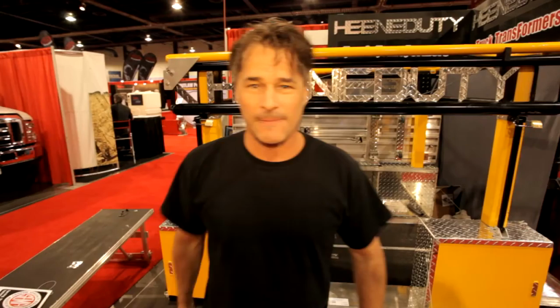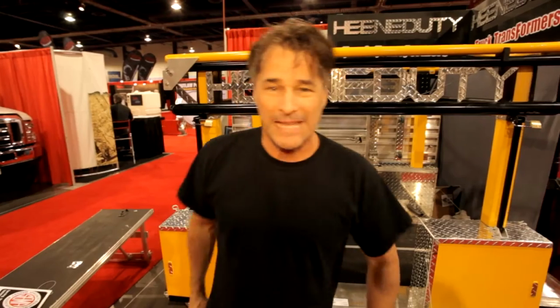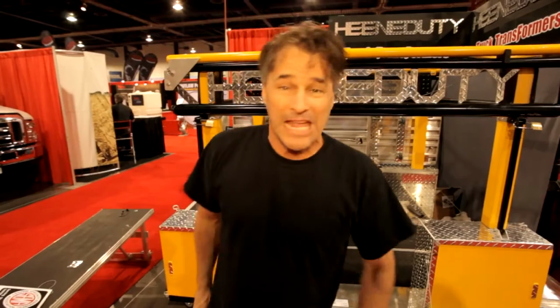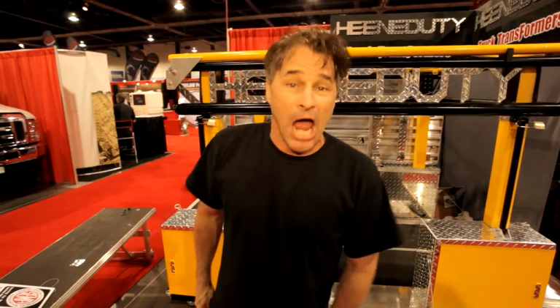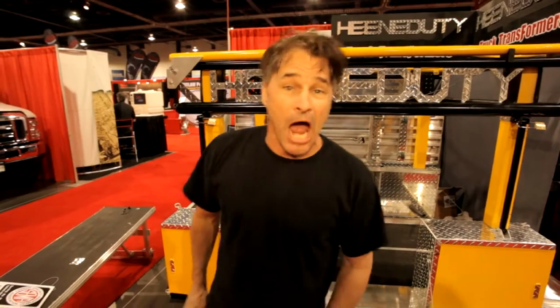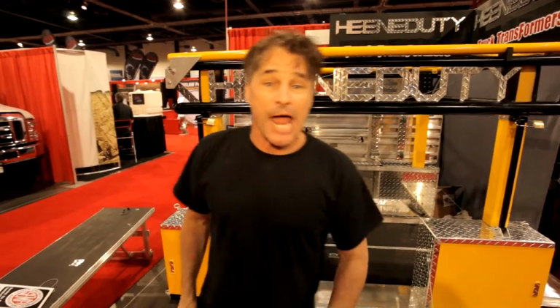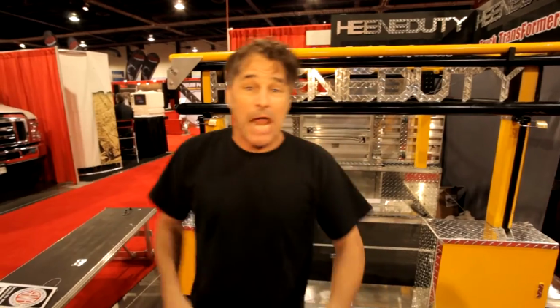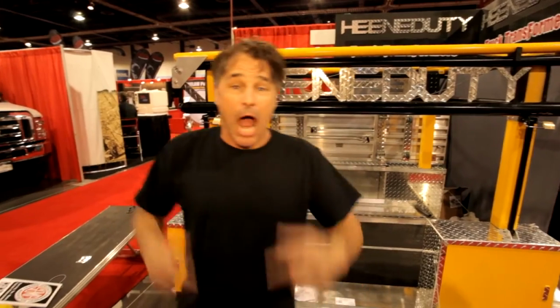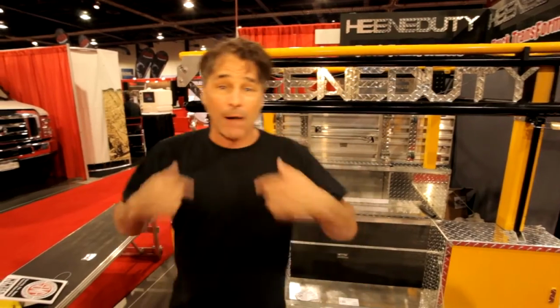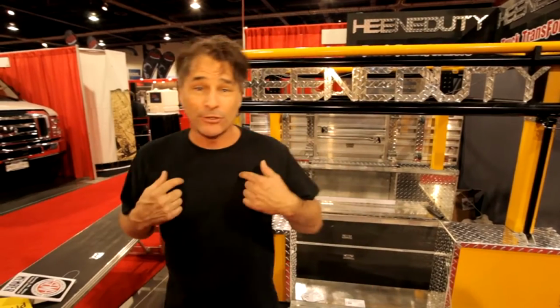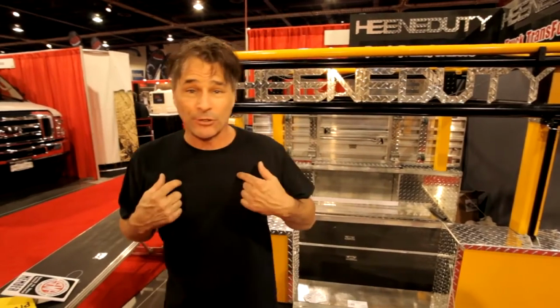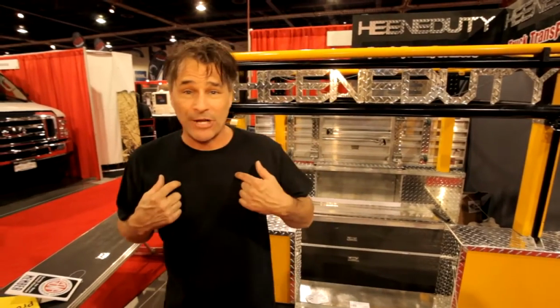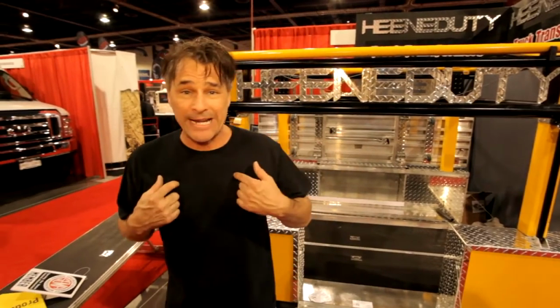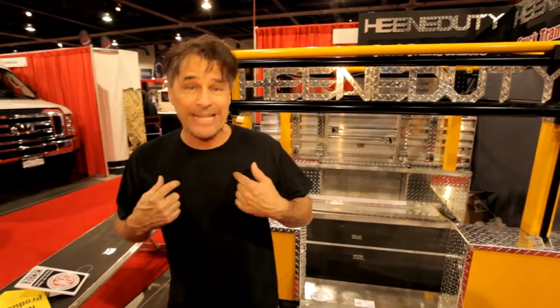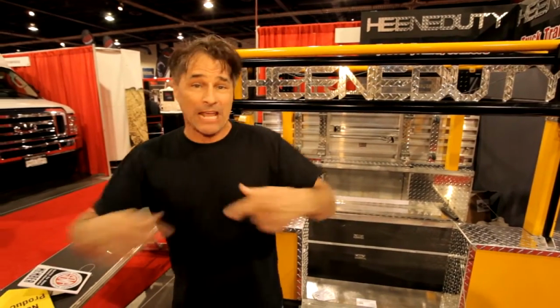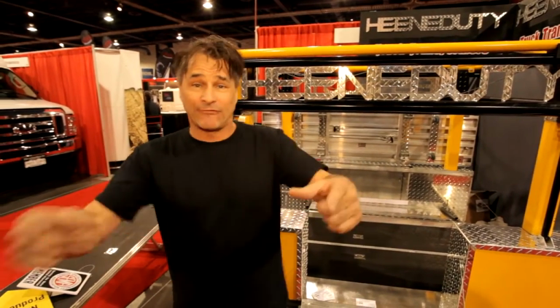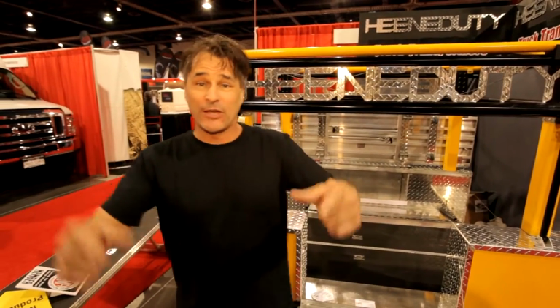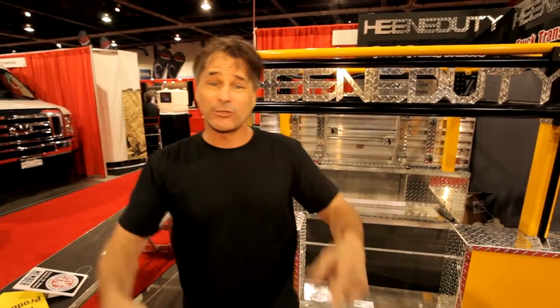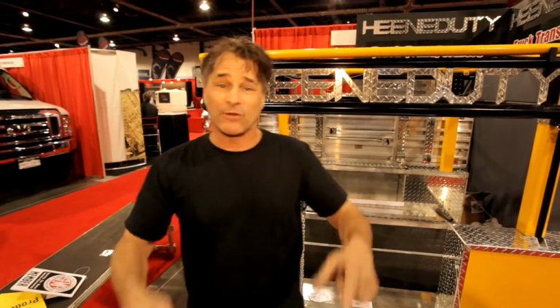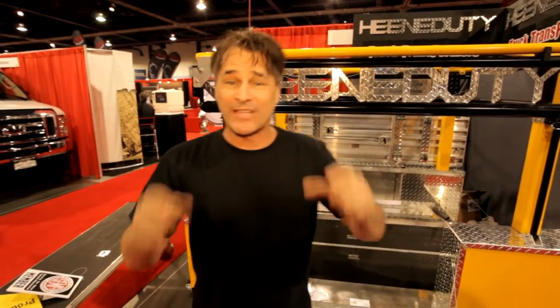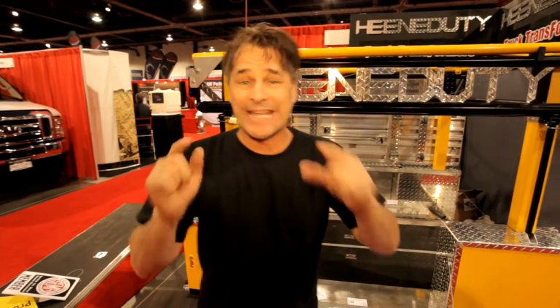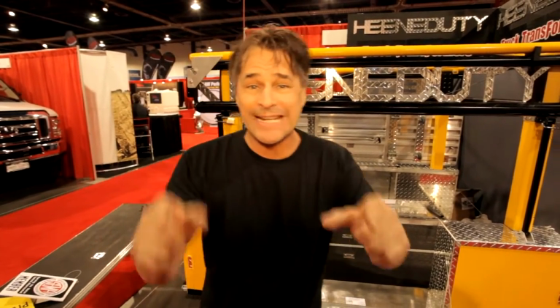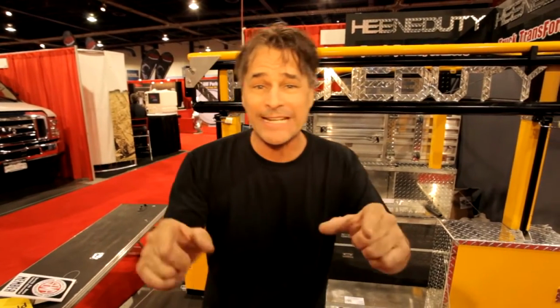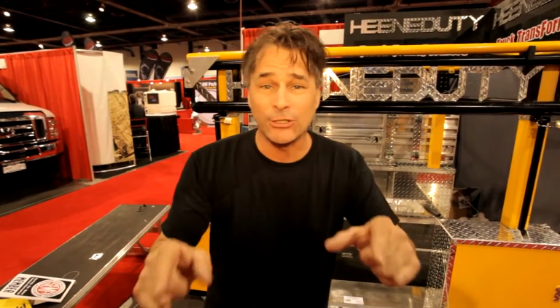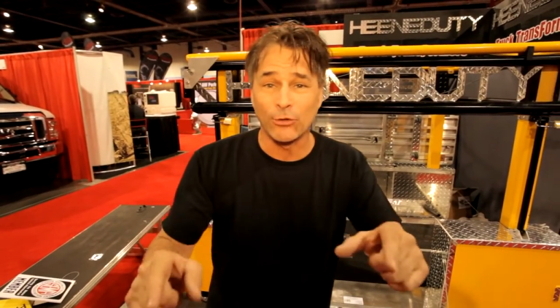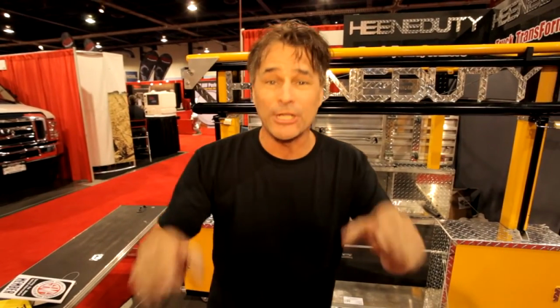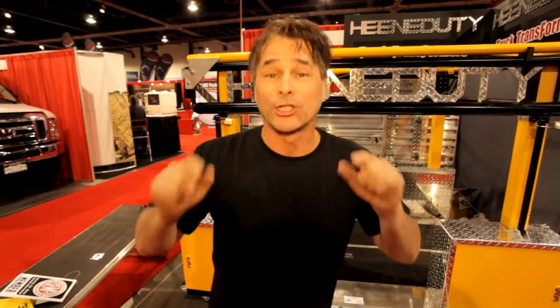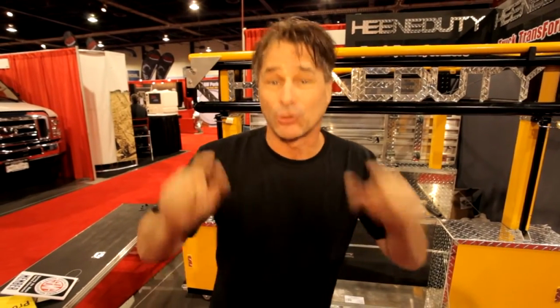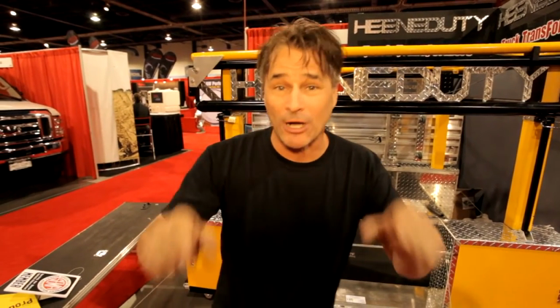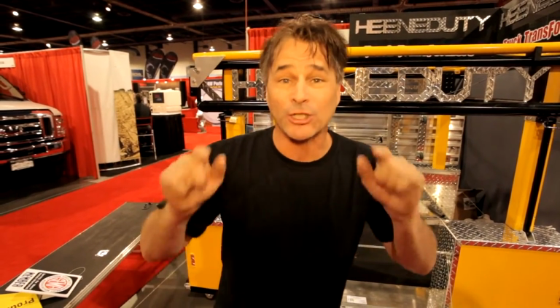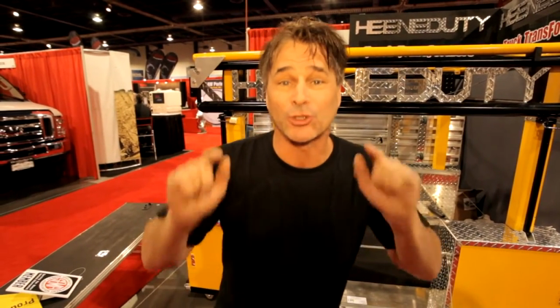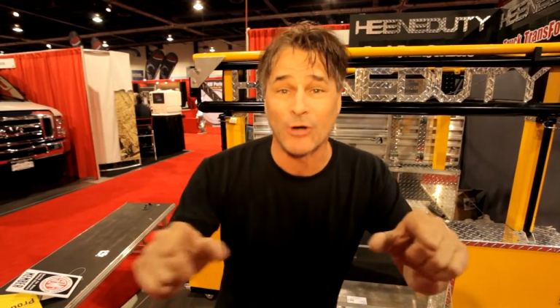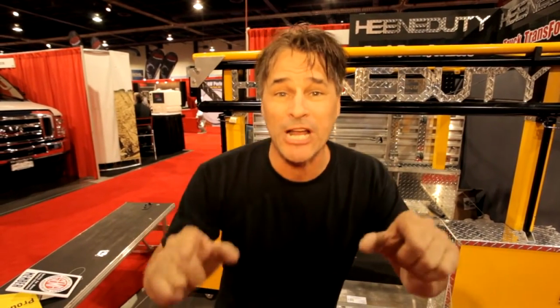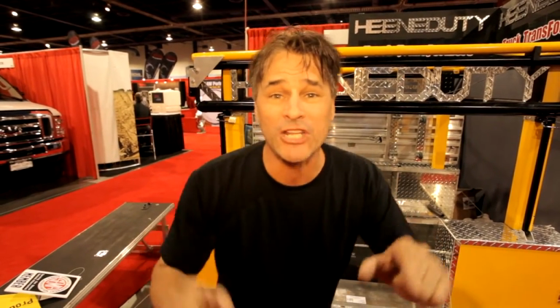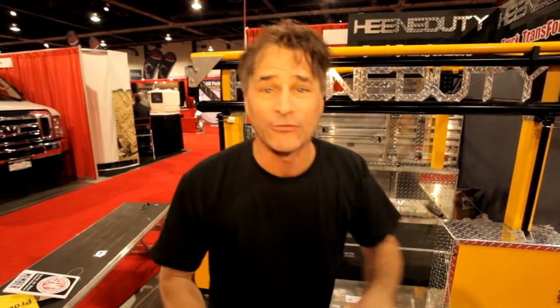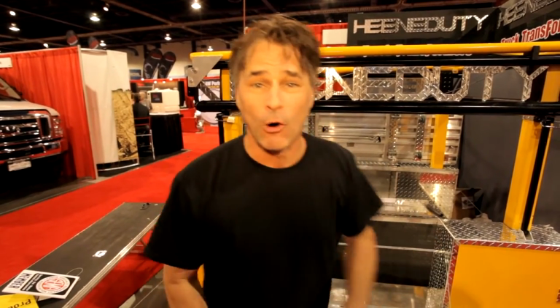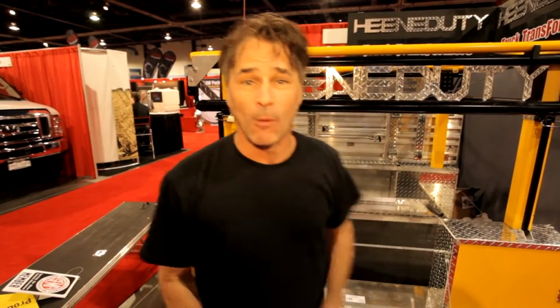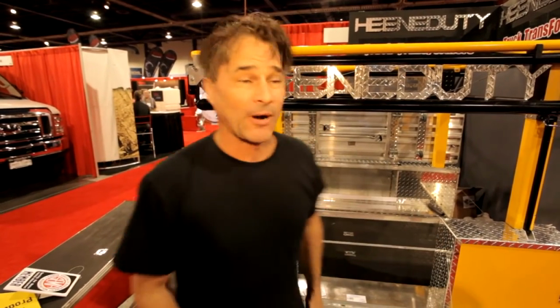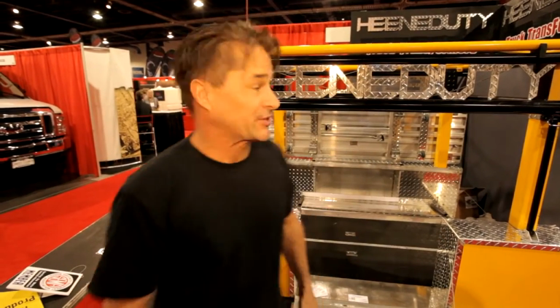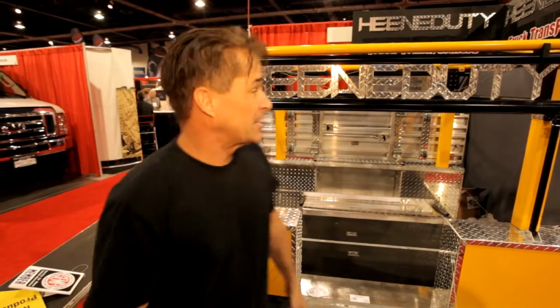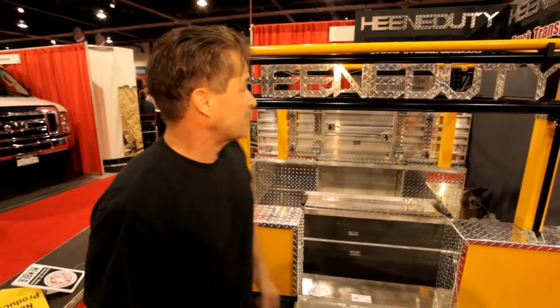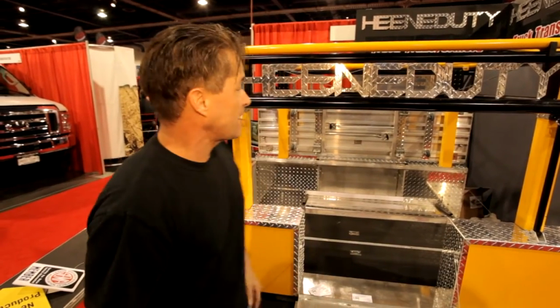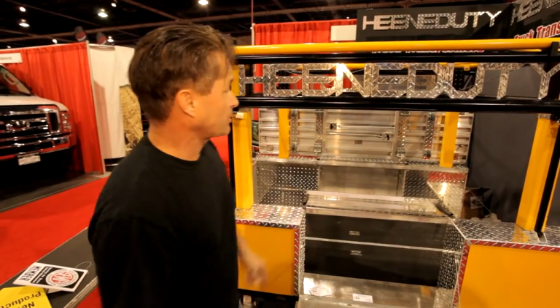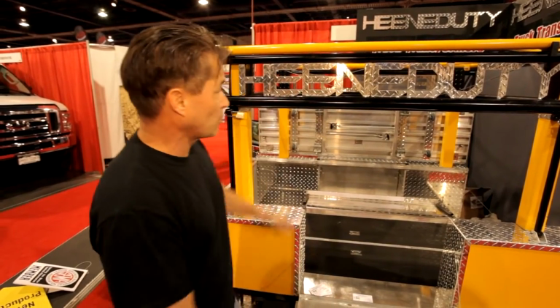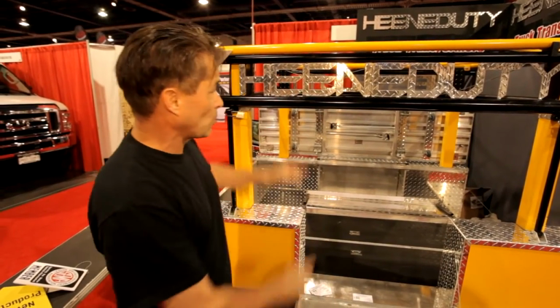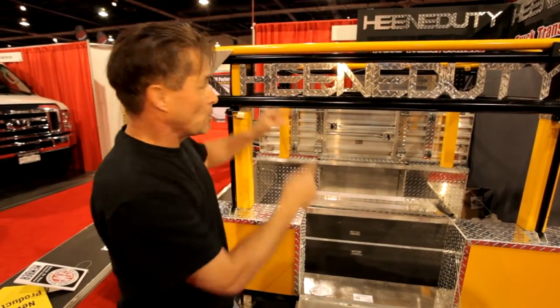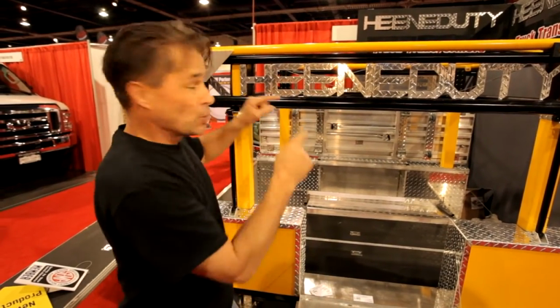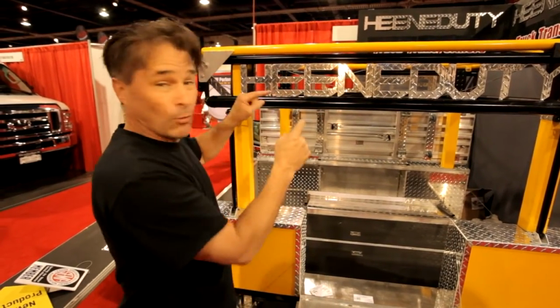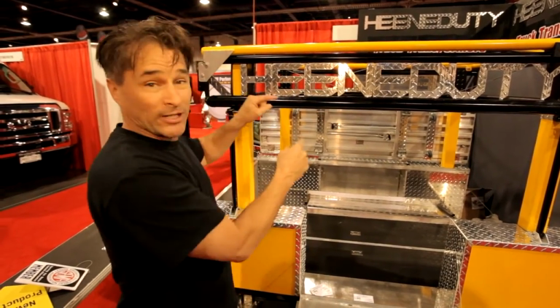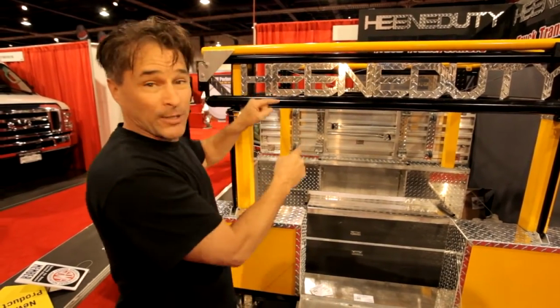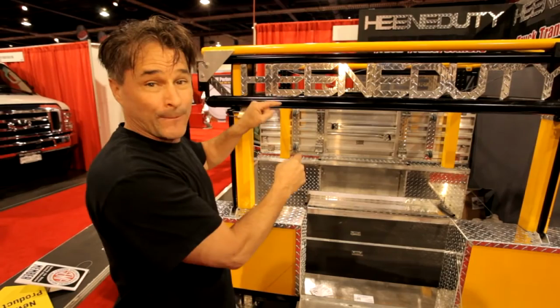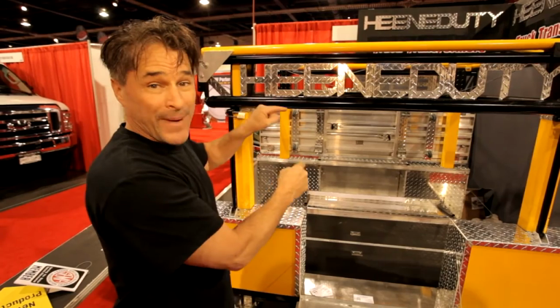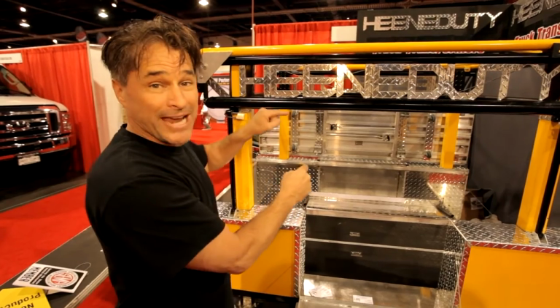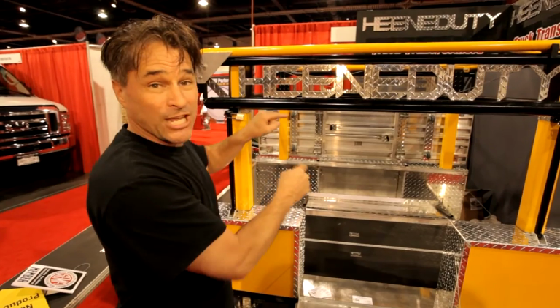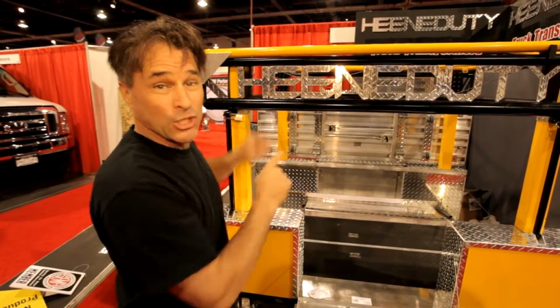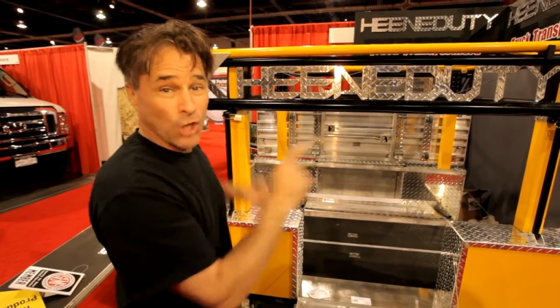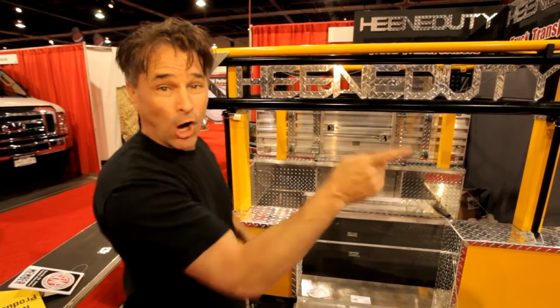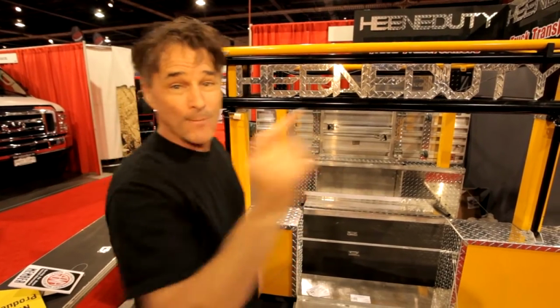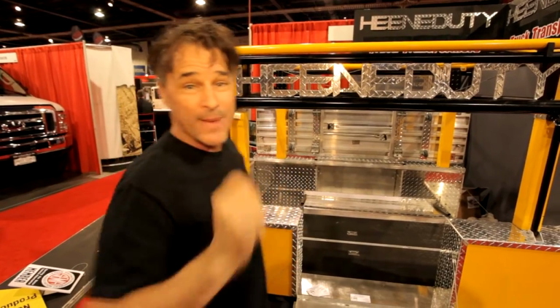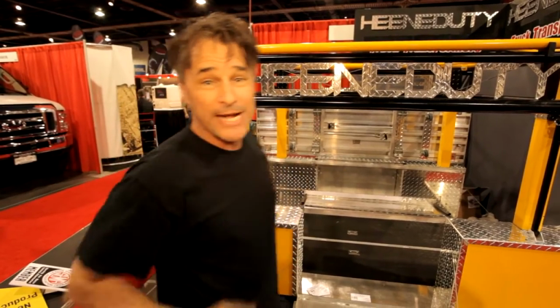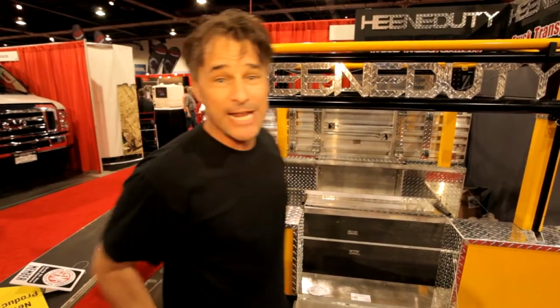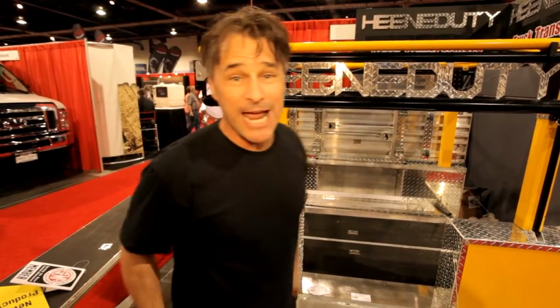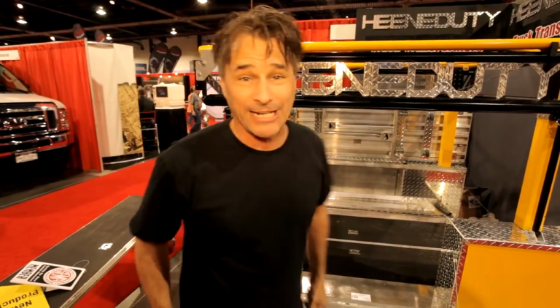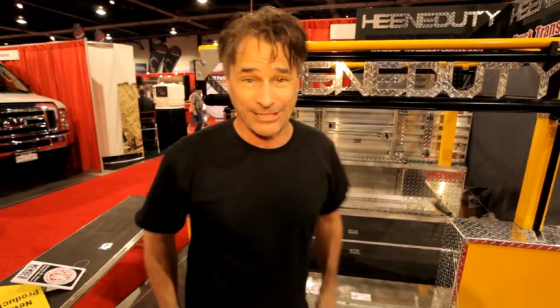Hi, I'm Richard Heaney, inventor of the Heaney Duty Truck Transformers. Yes, sir, you're watching Backyard Maniacs.